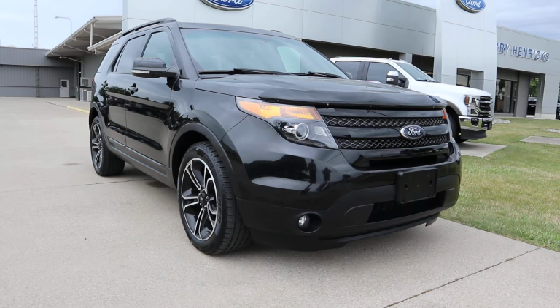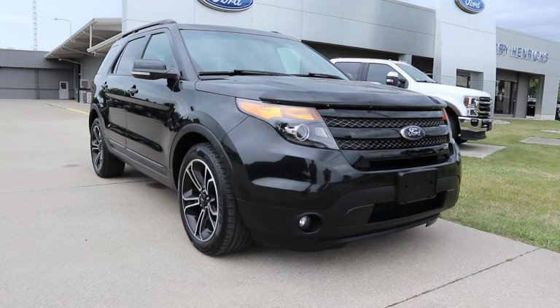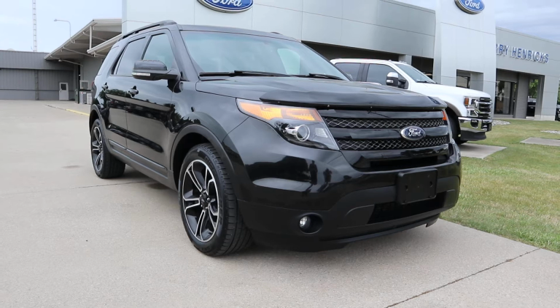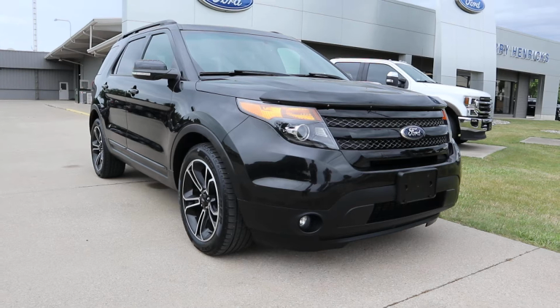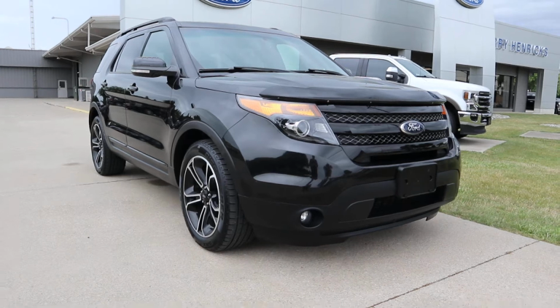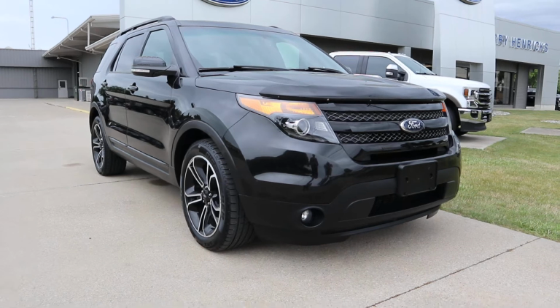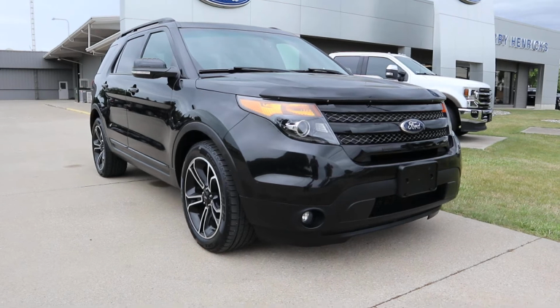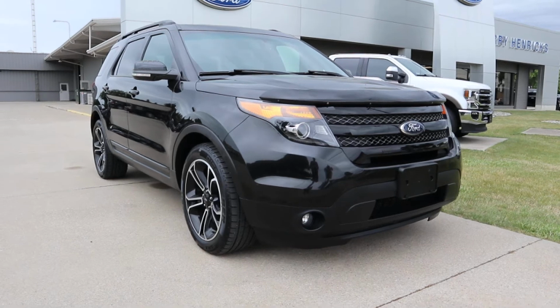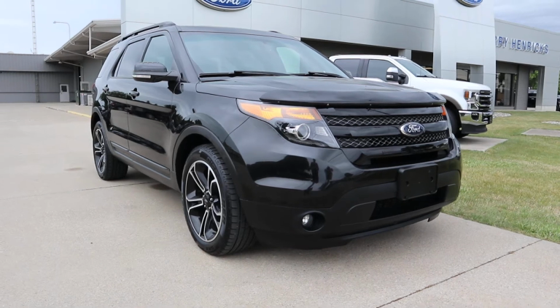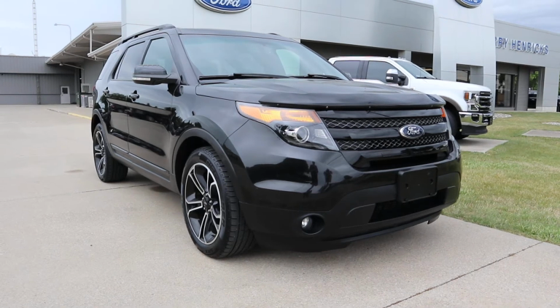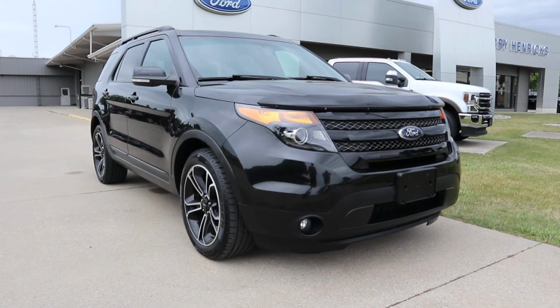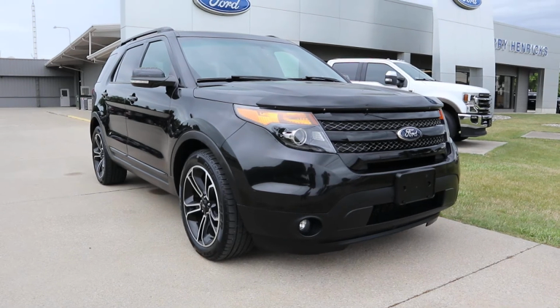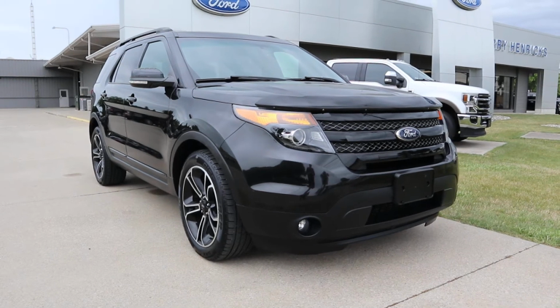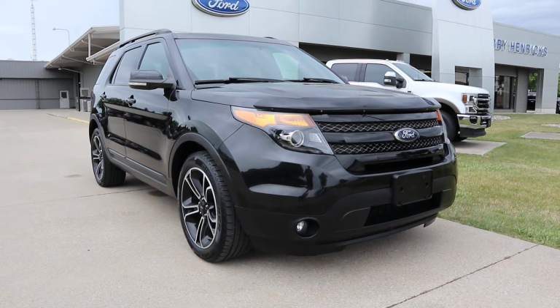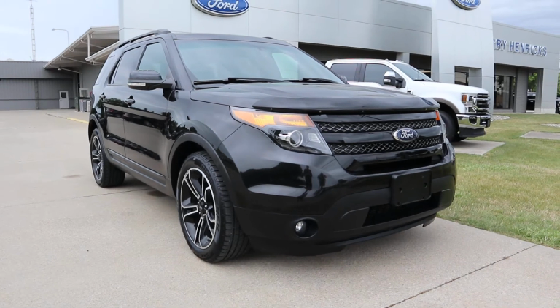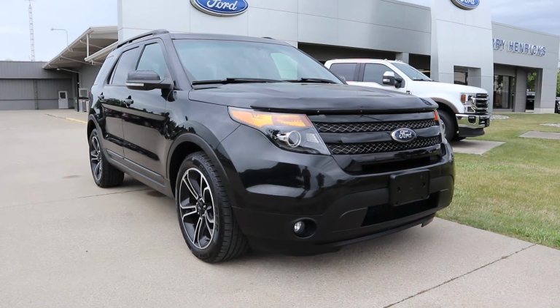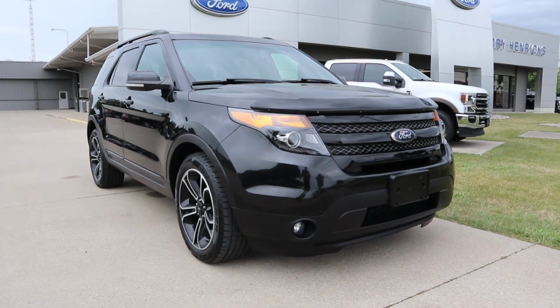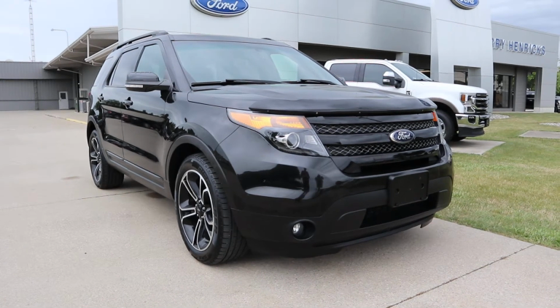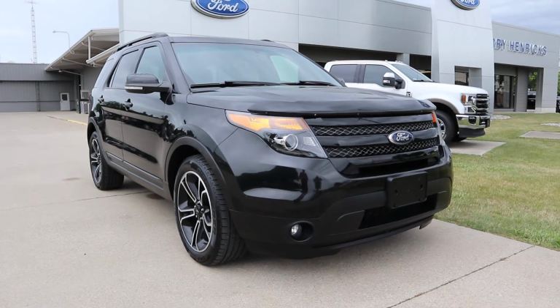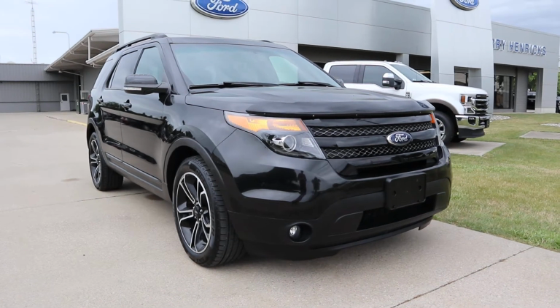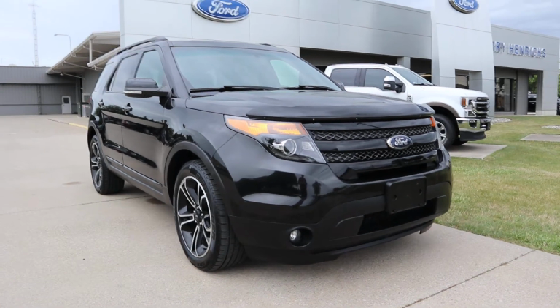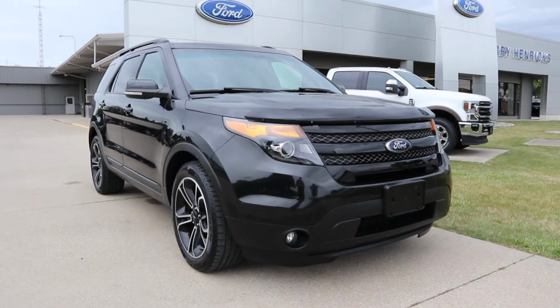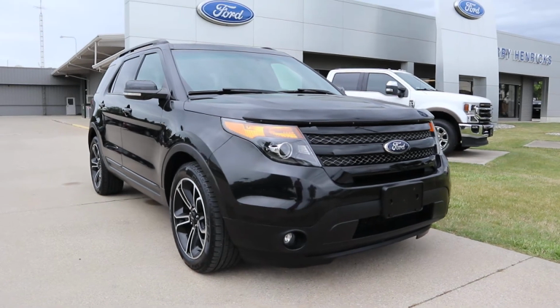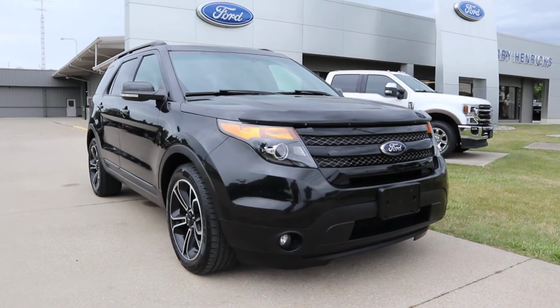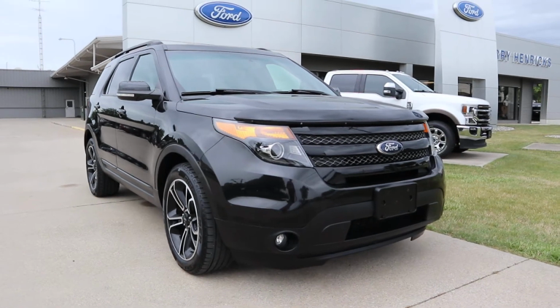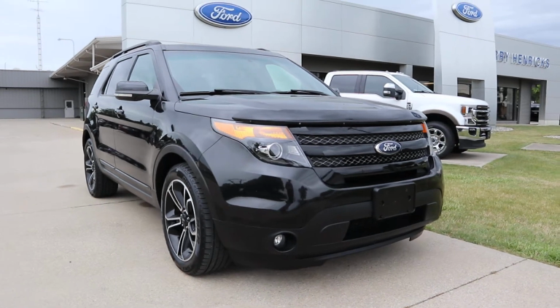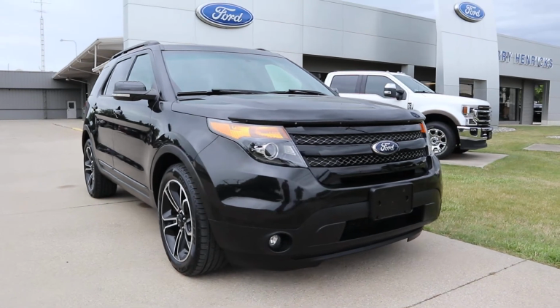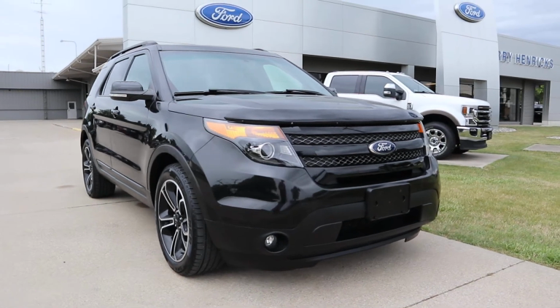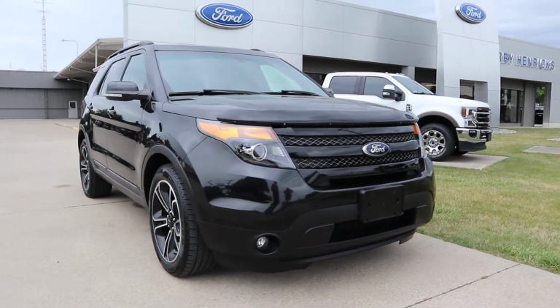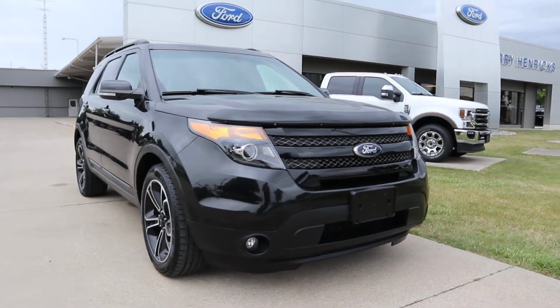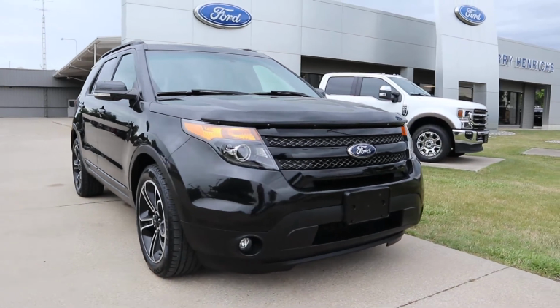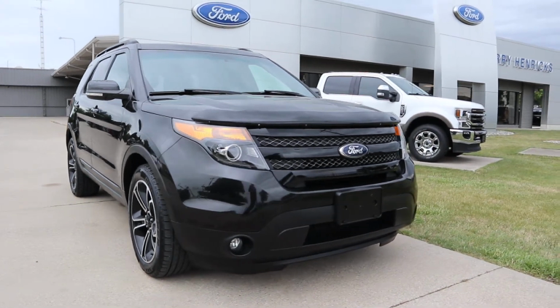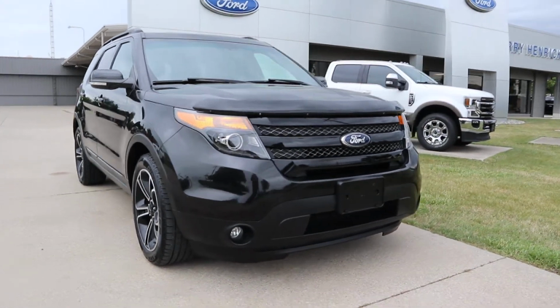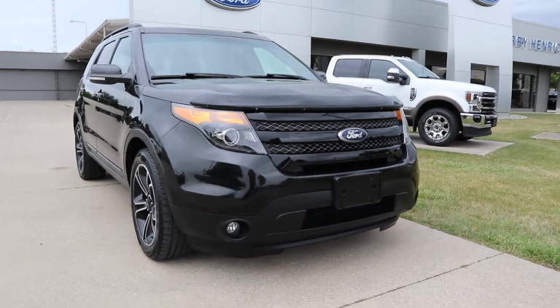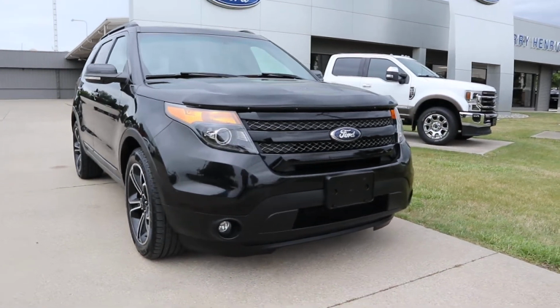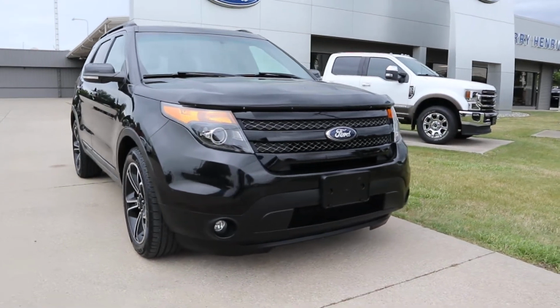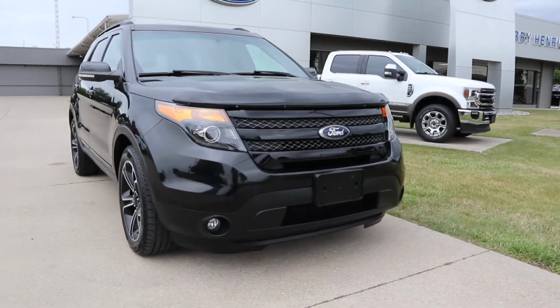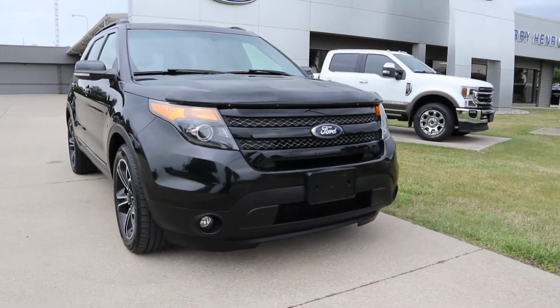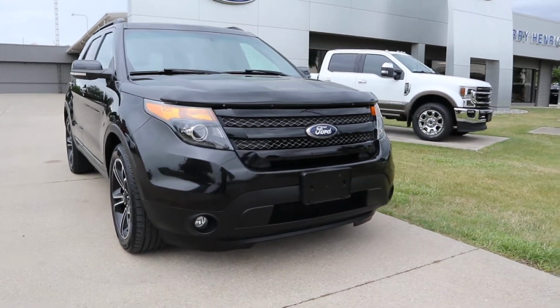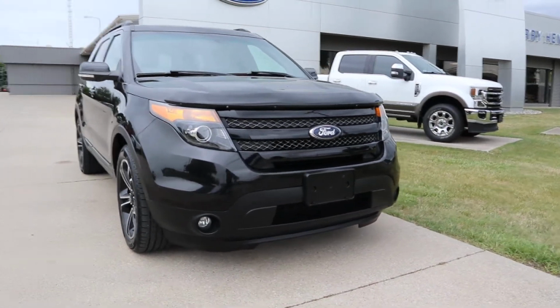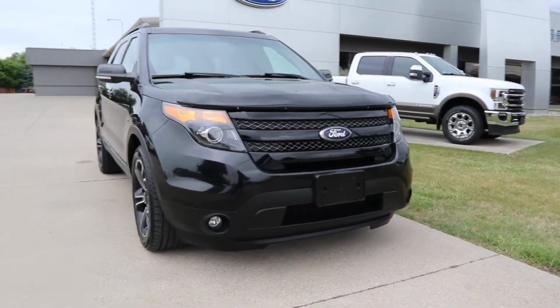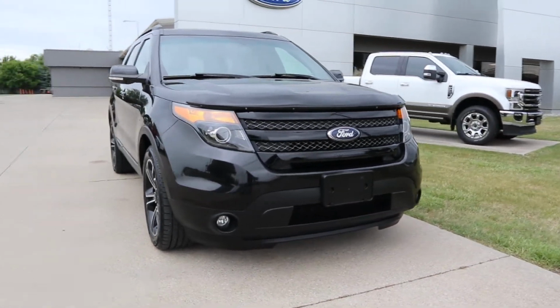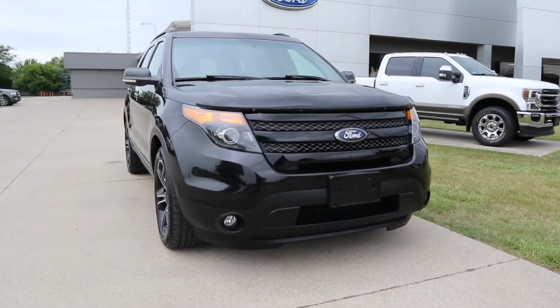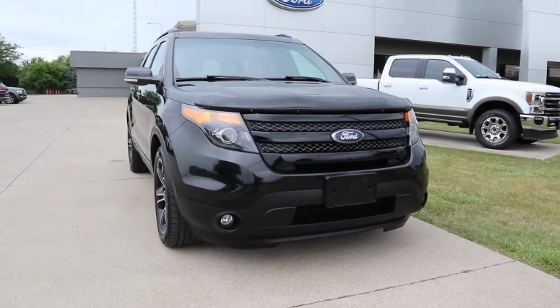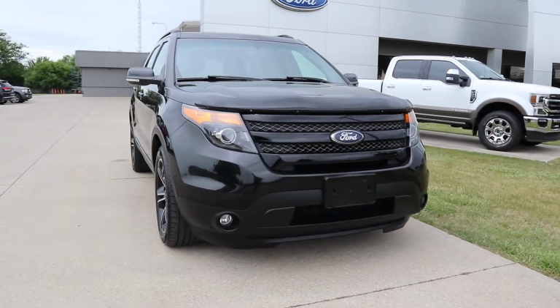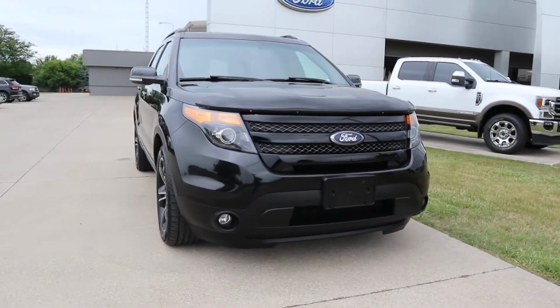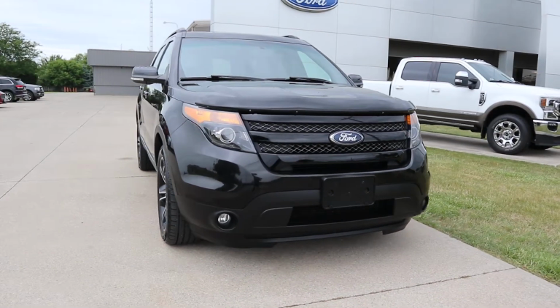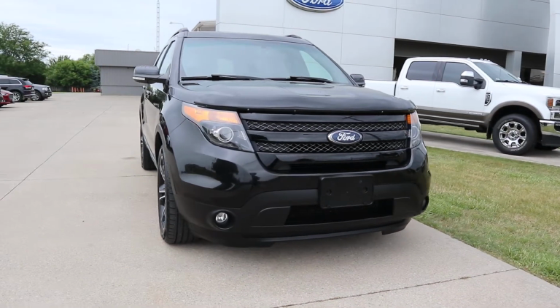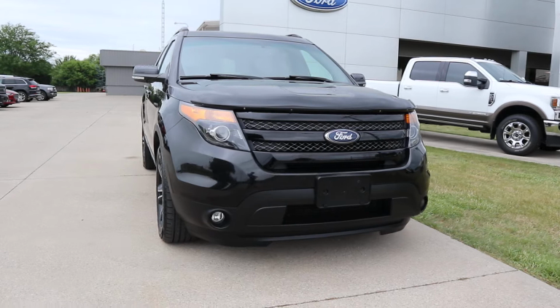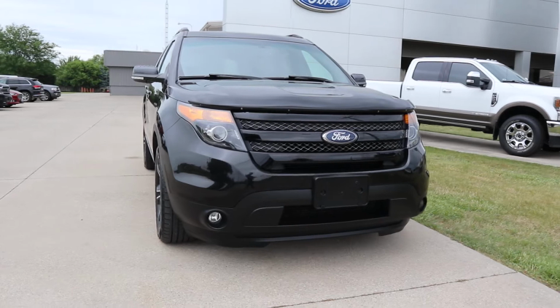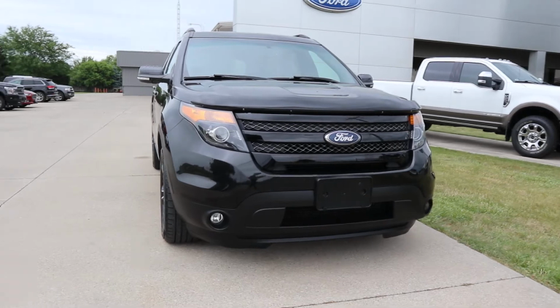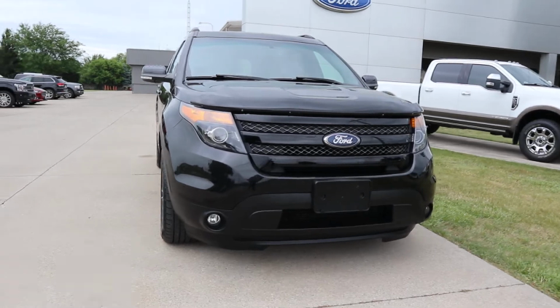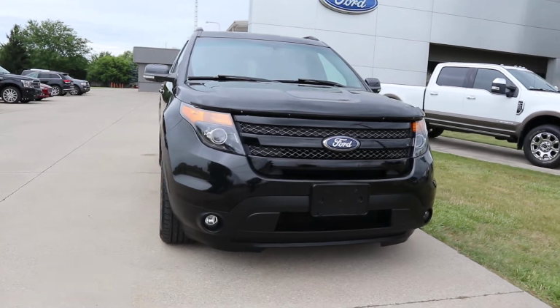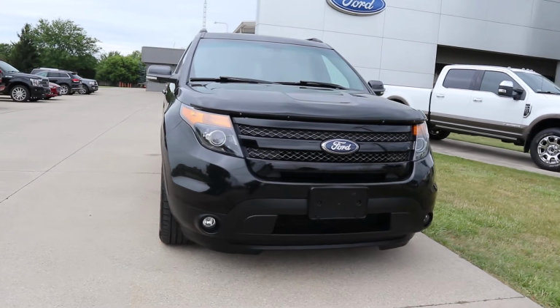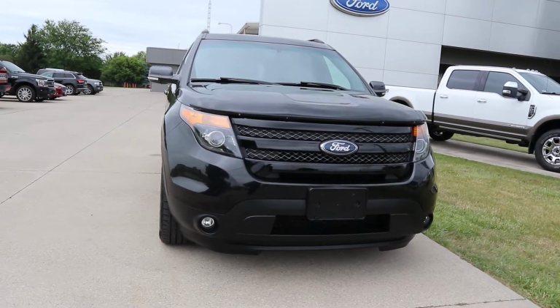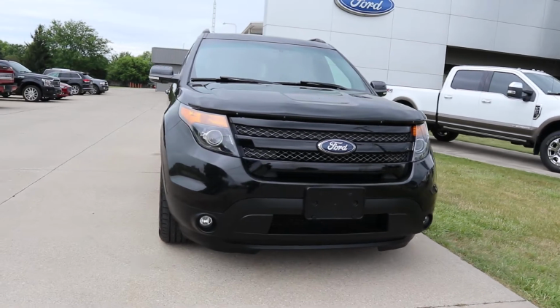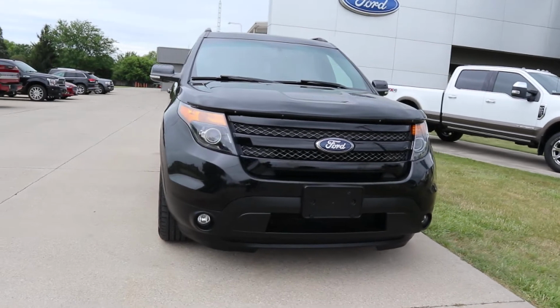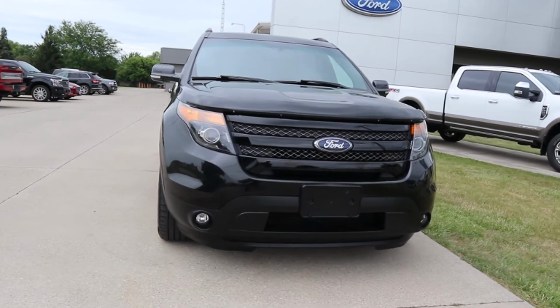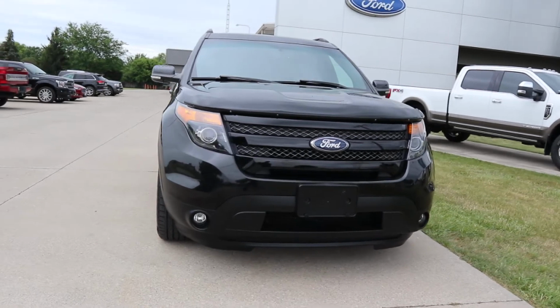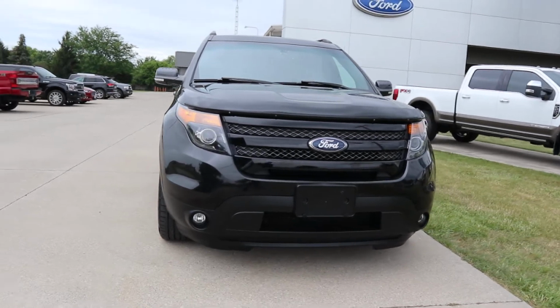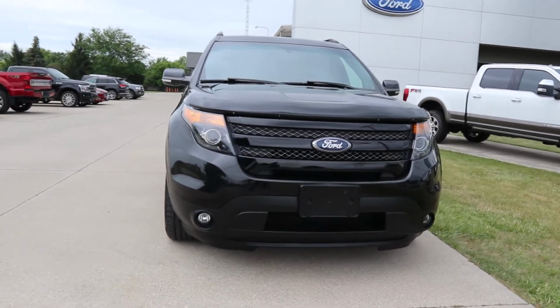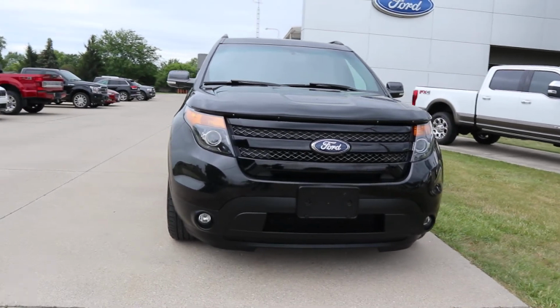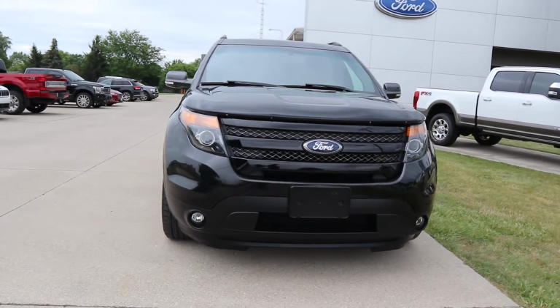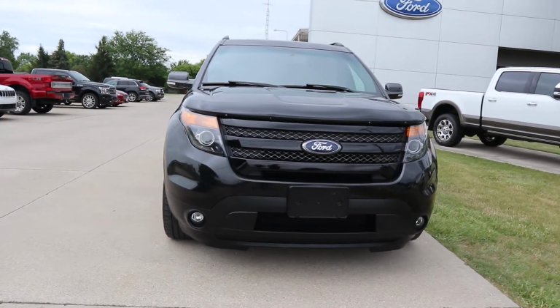Angel here at Terry Henricks Ford, going to take you on a quick walk around of this 2015 Ford Explorer Sport.